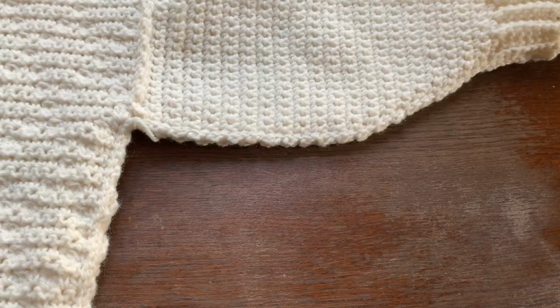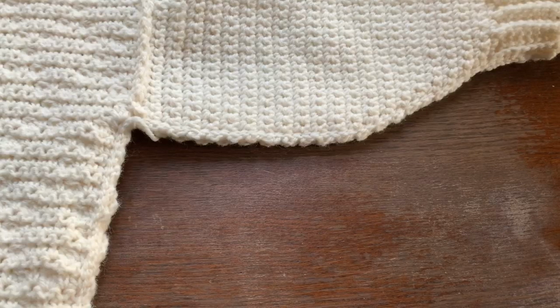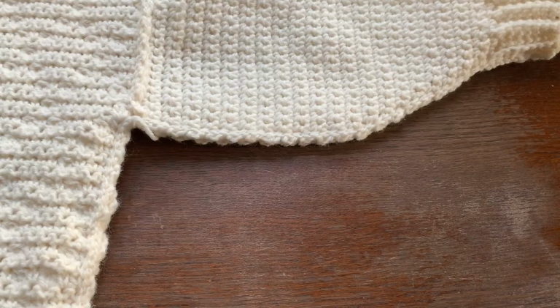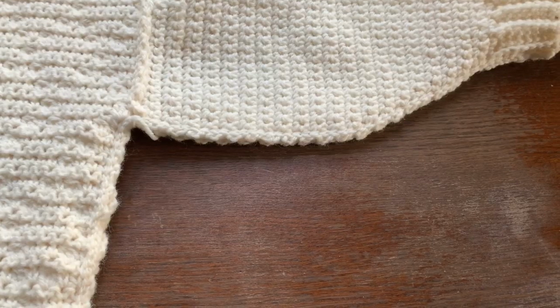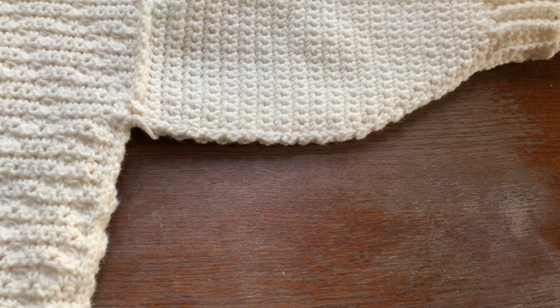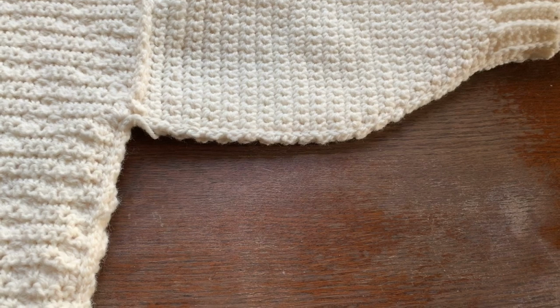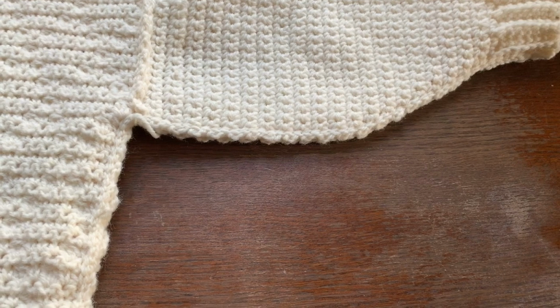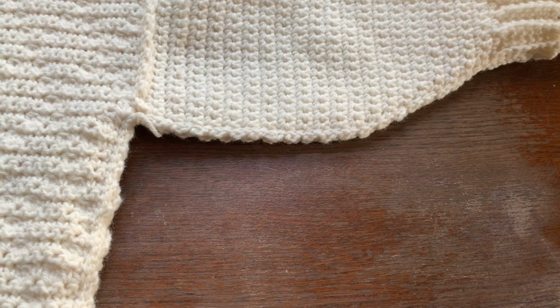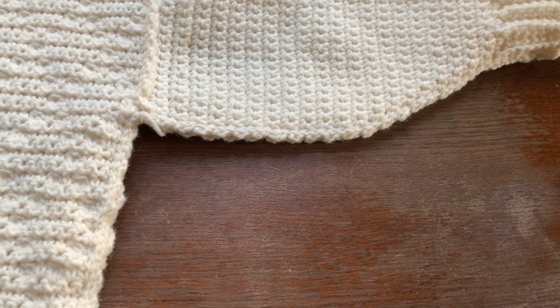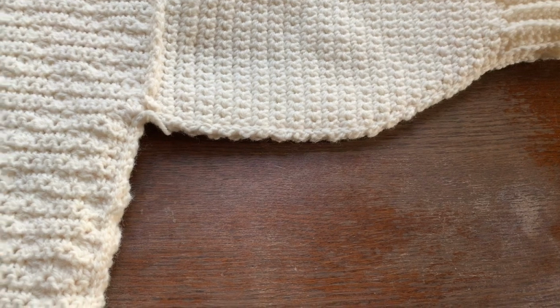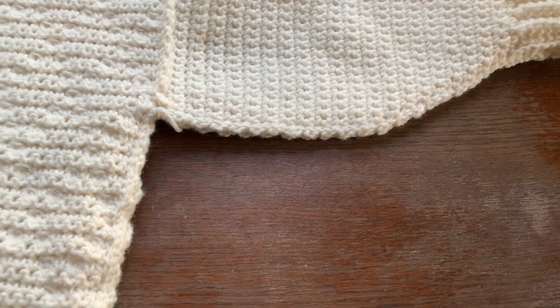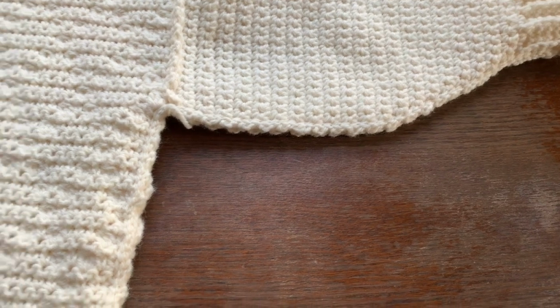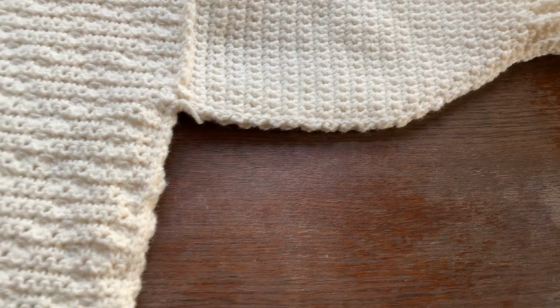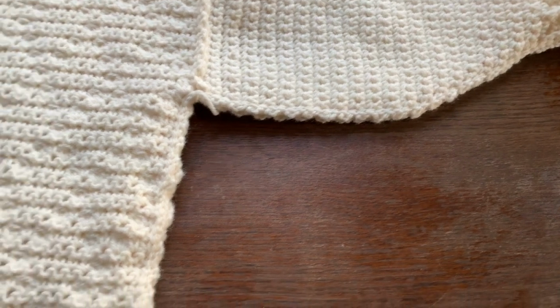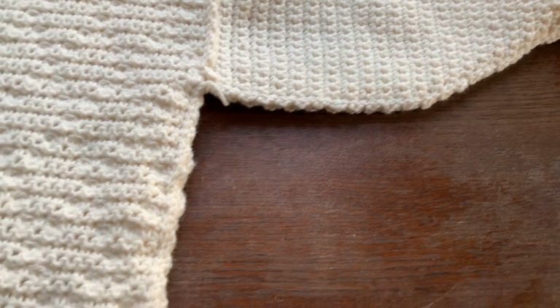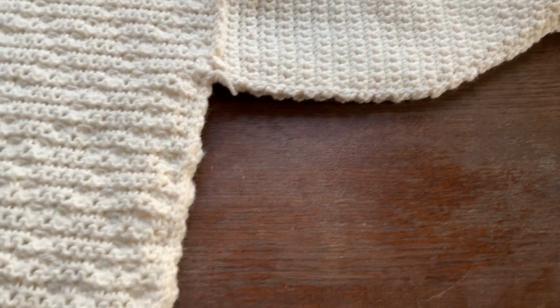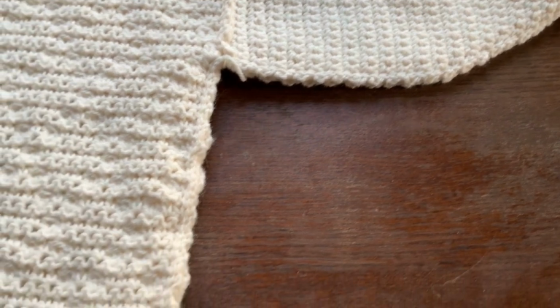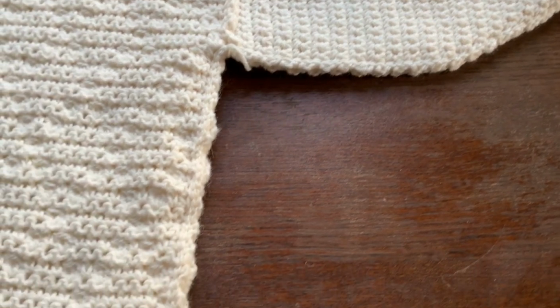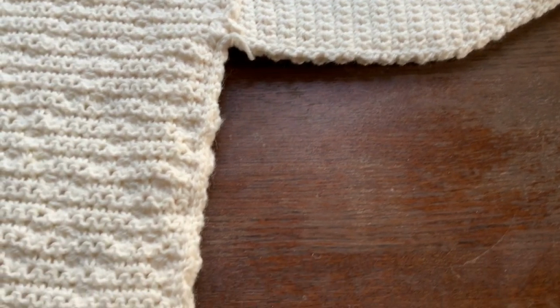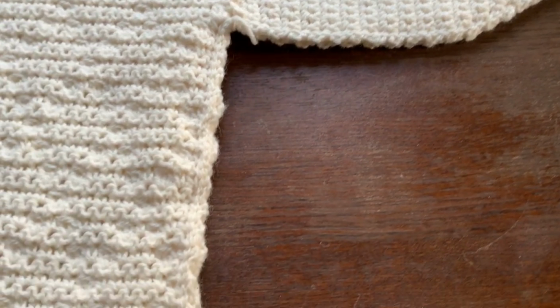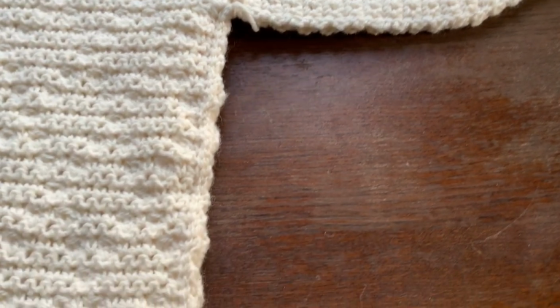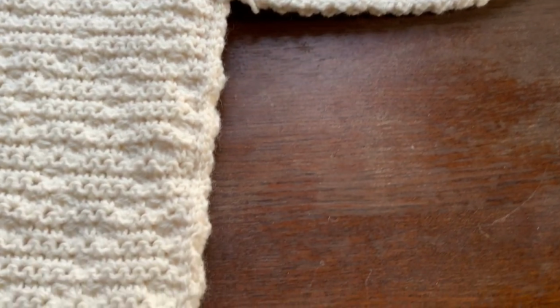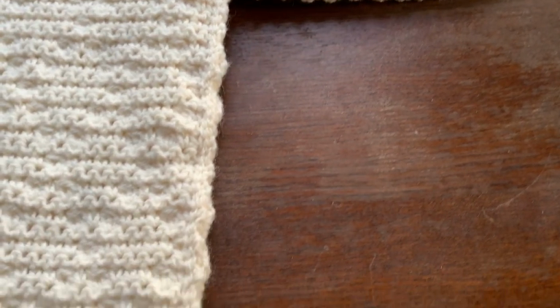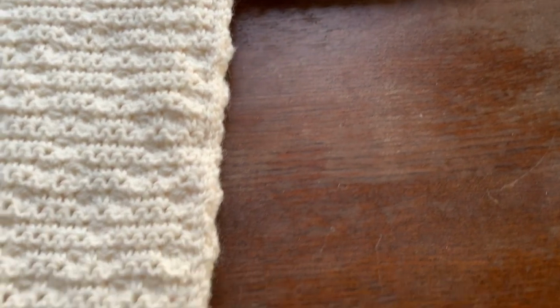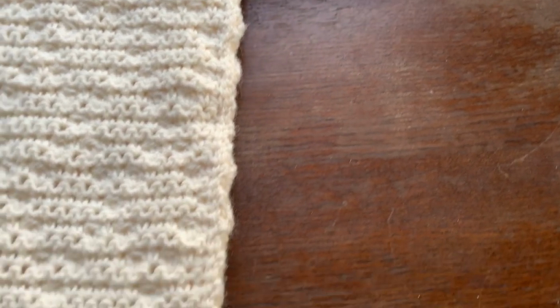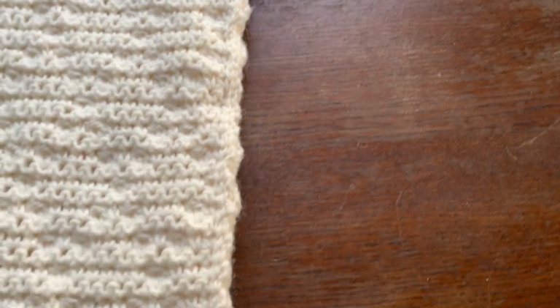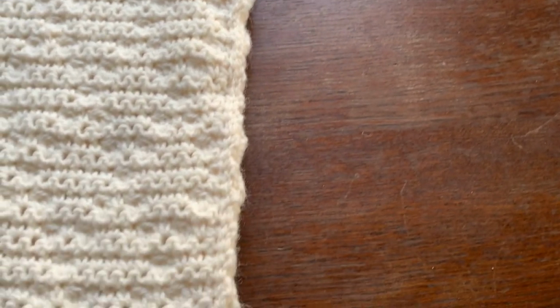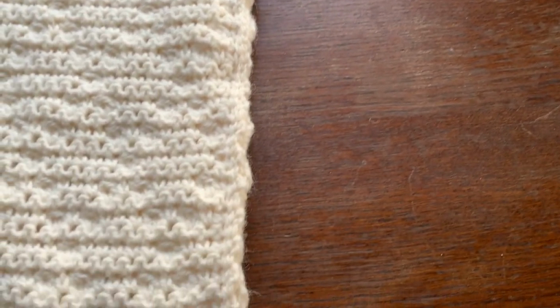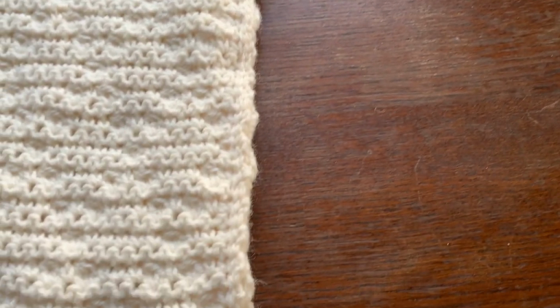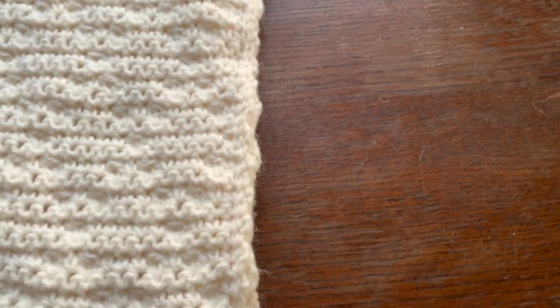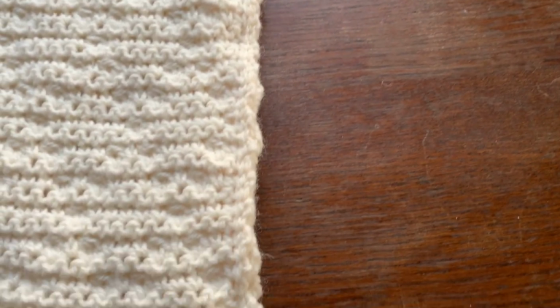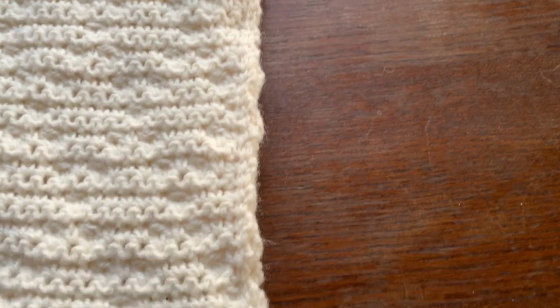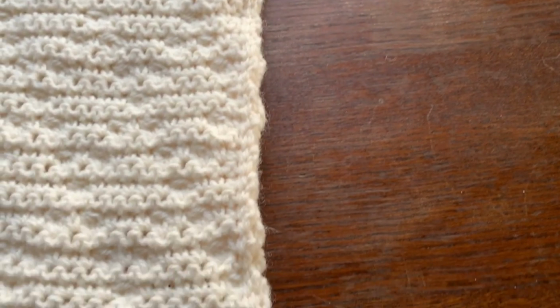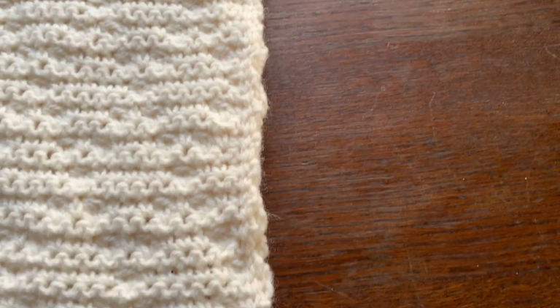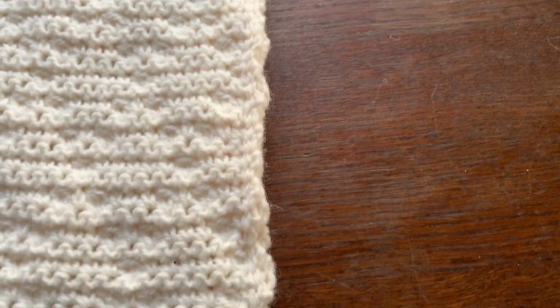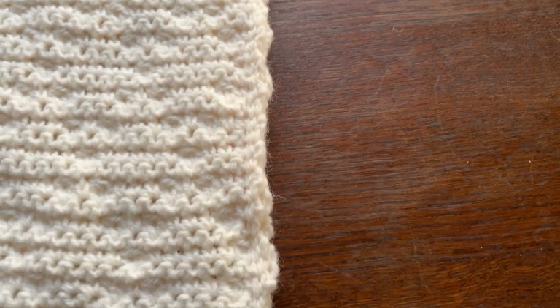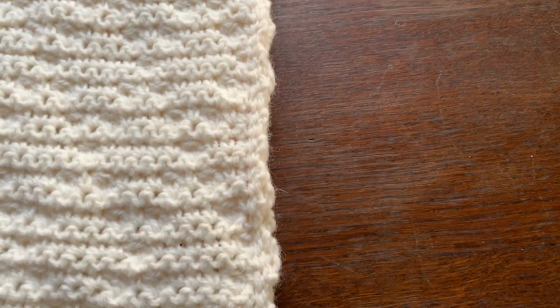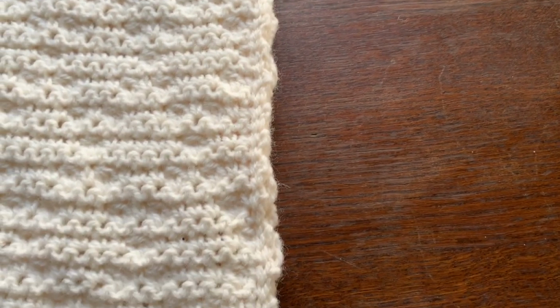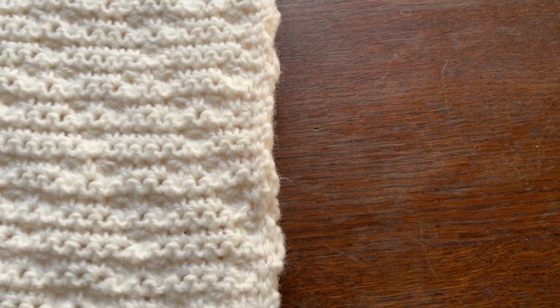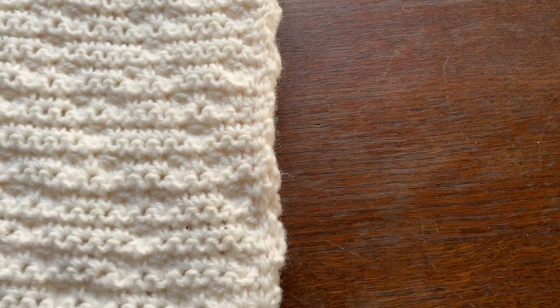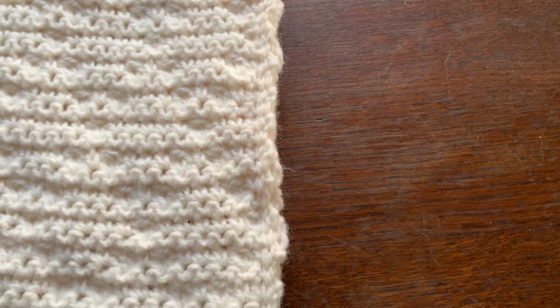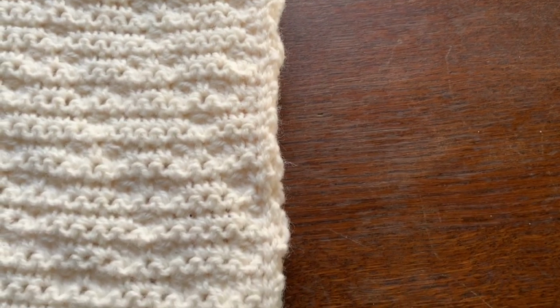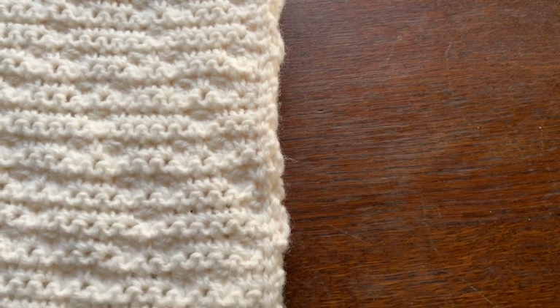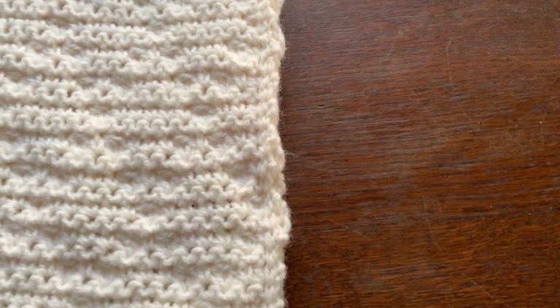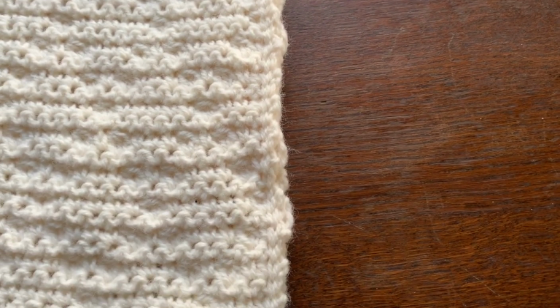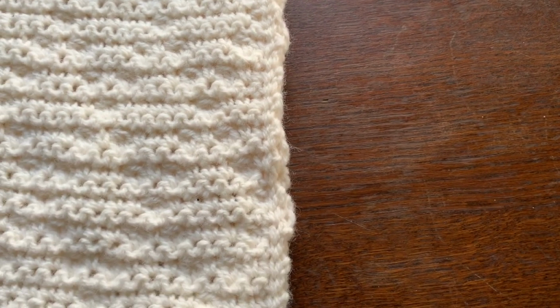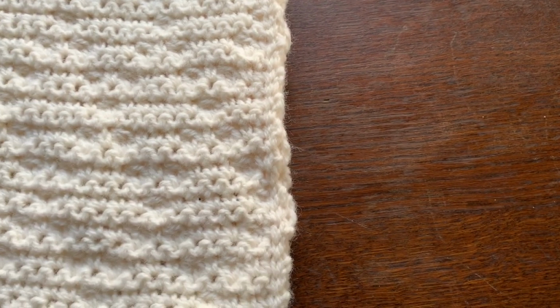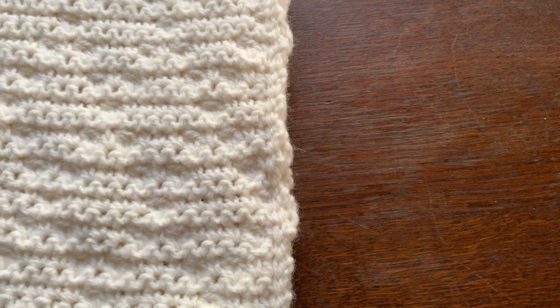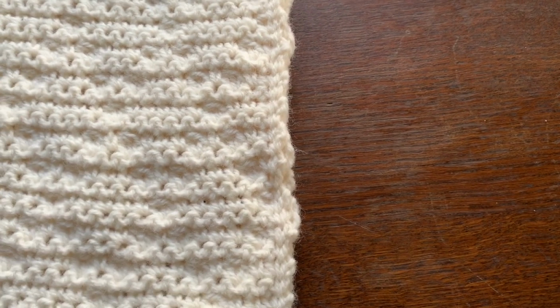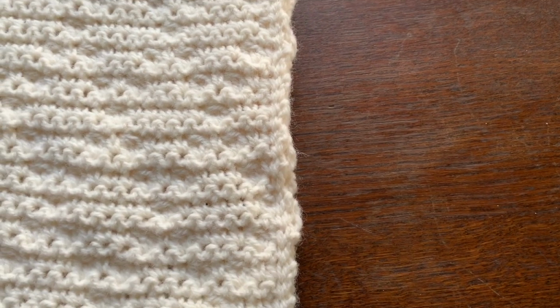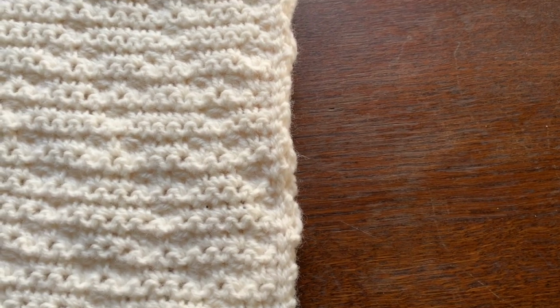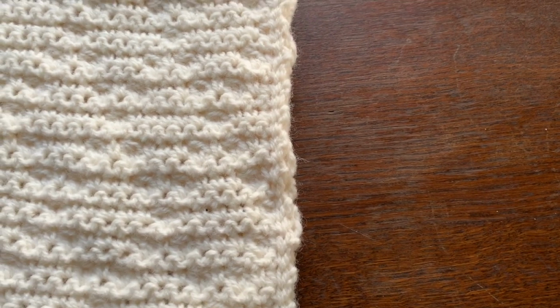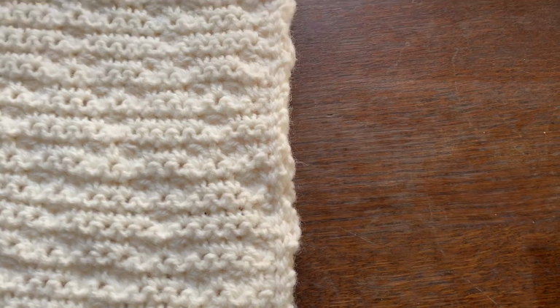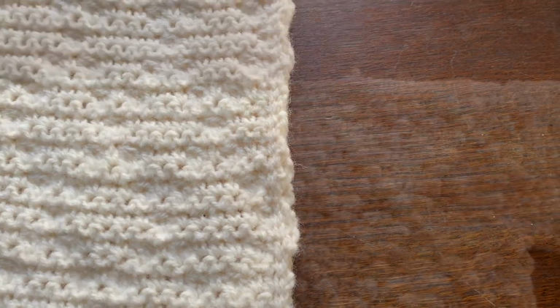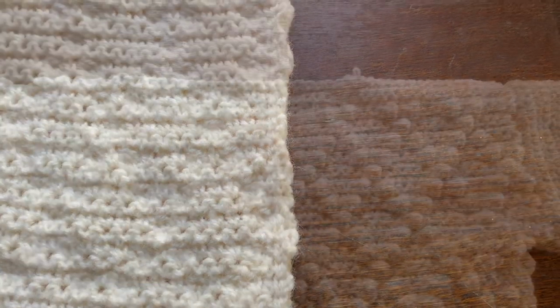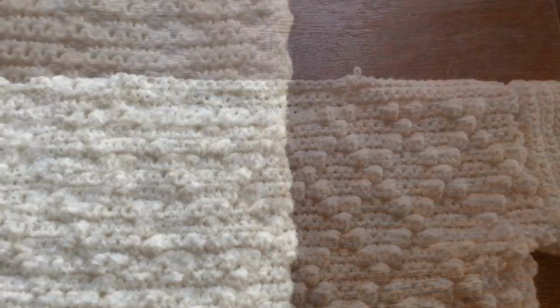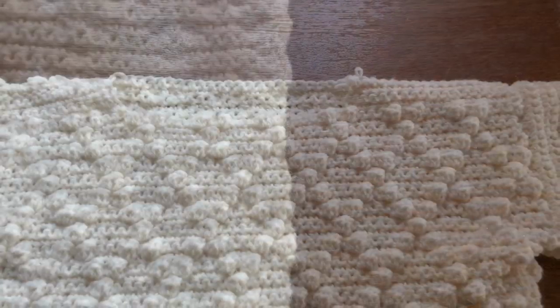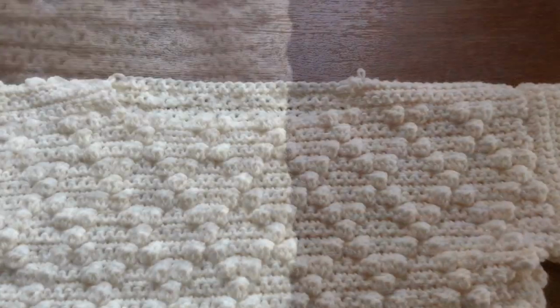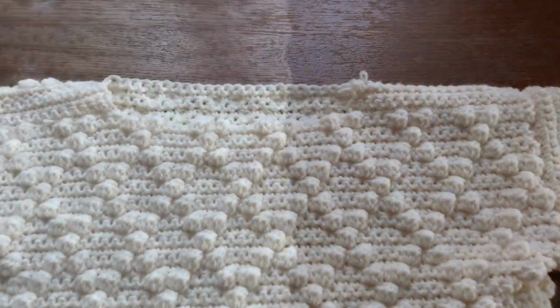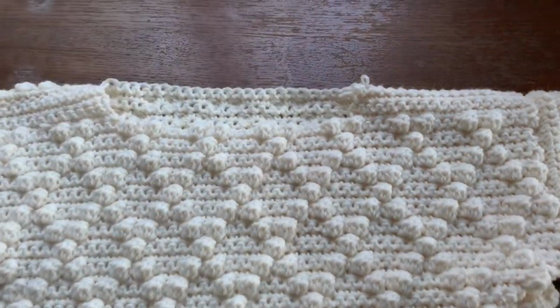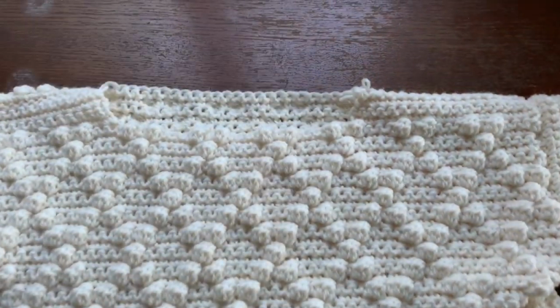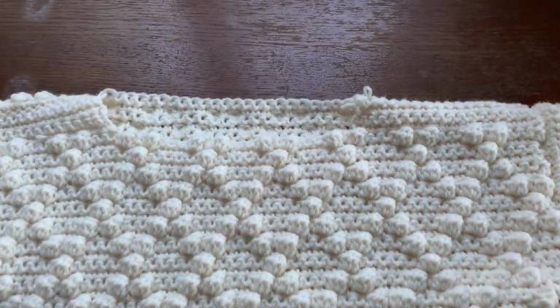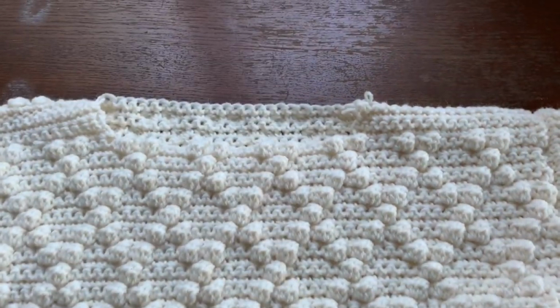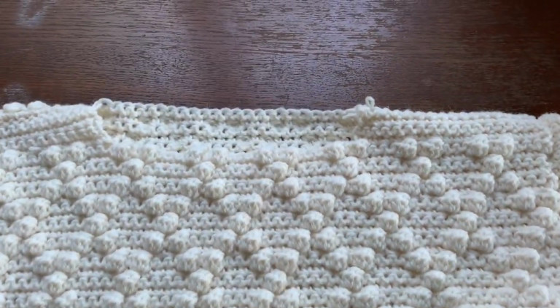Fold your piece over and single crochet down the edge of your sleeve and the edge of your sweater.